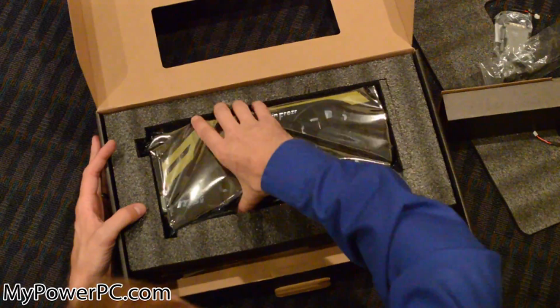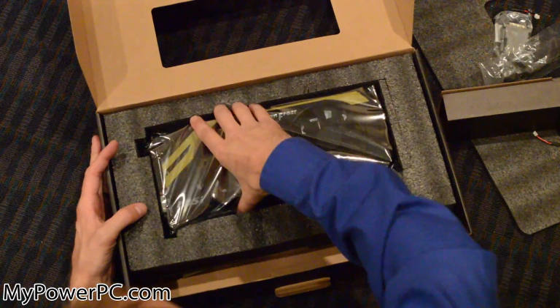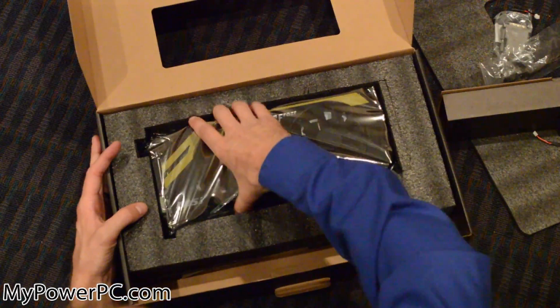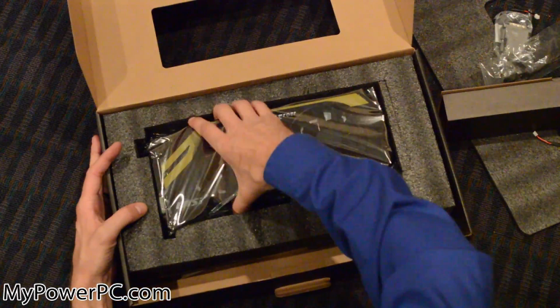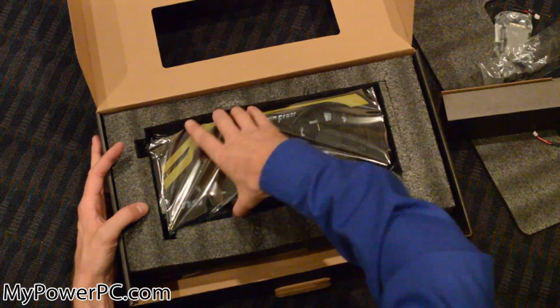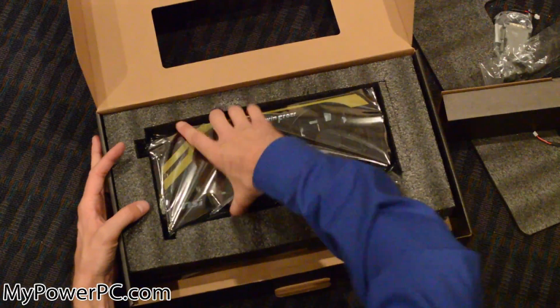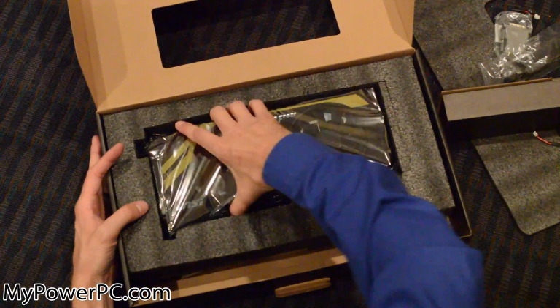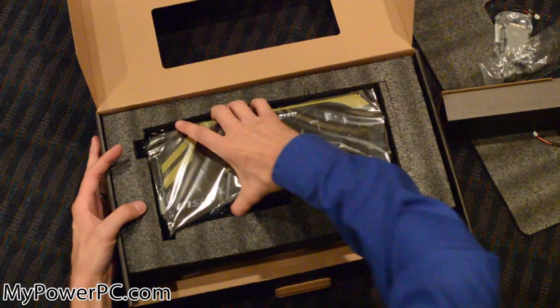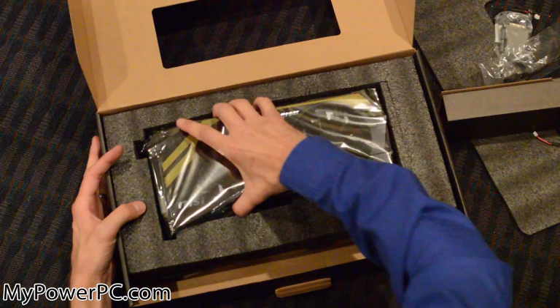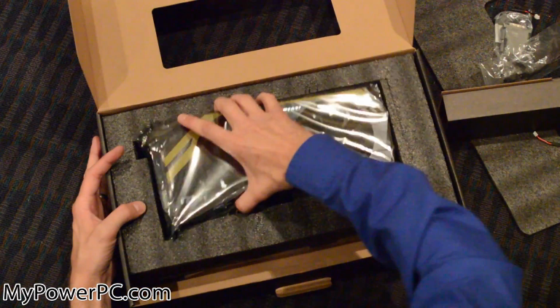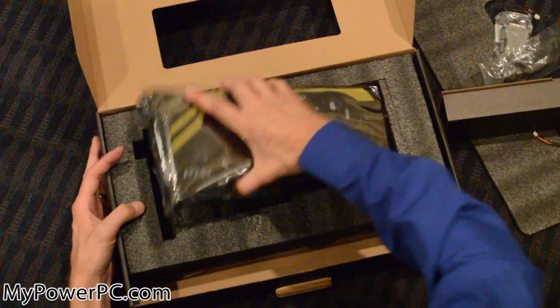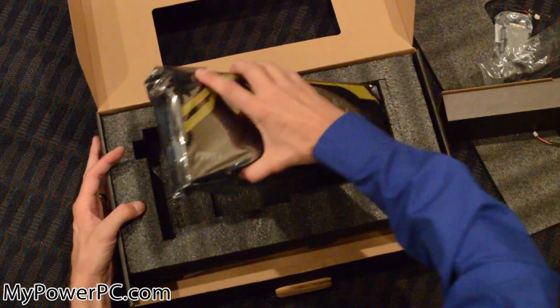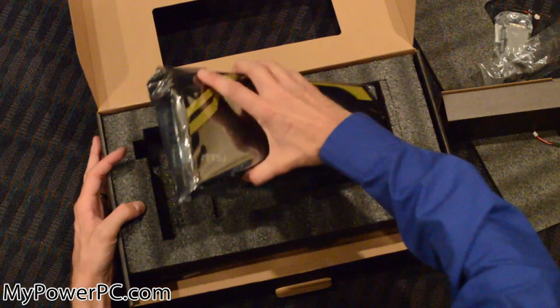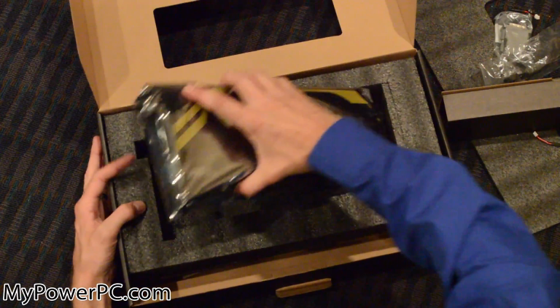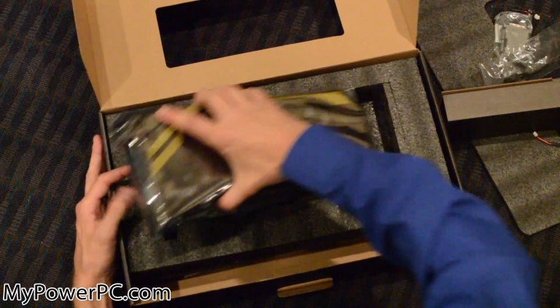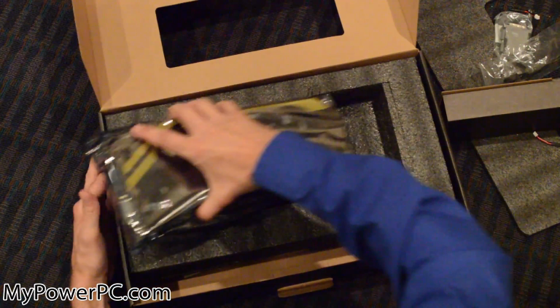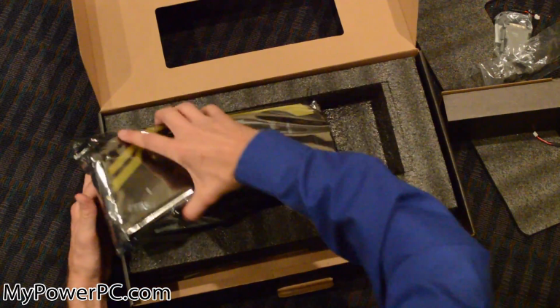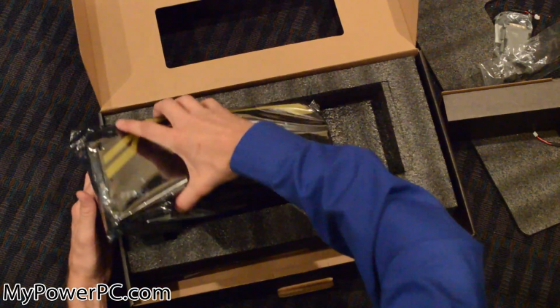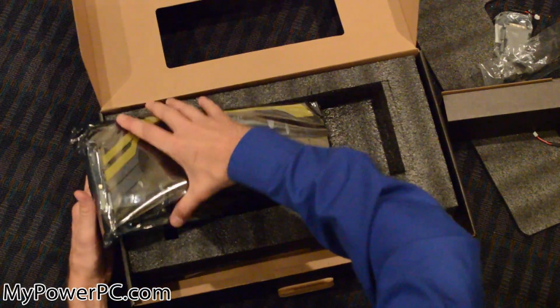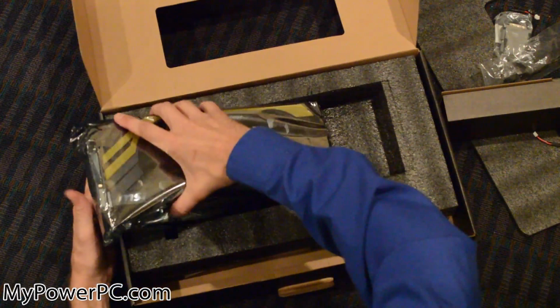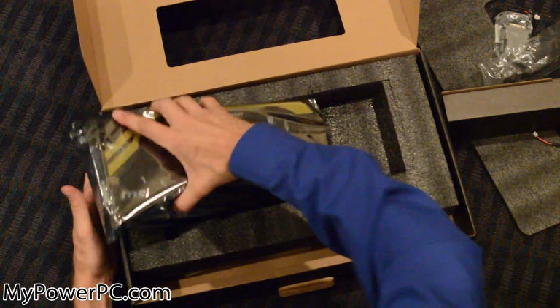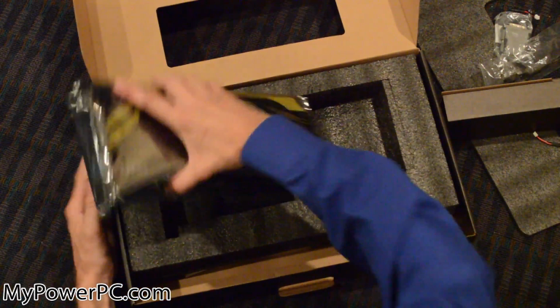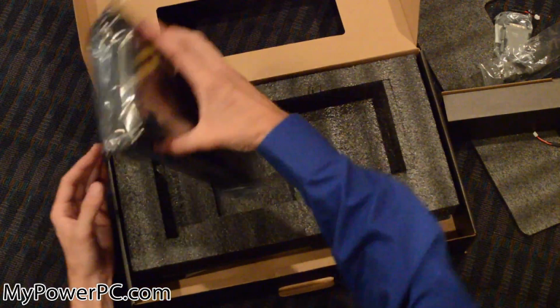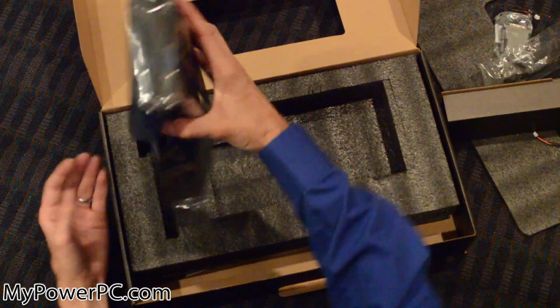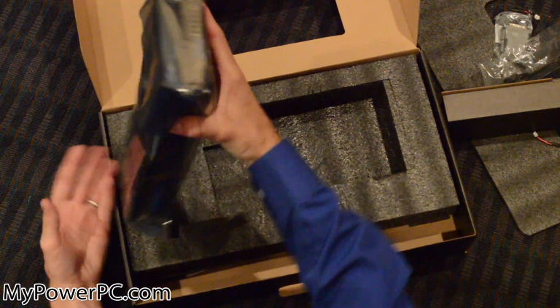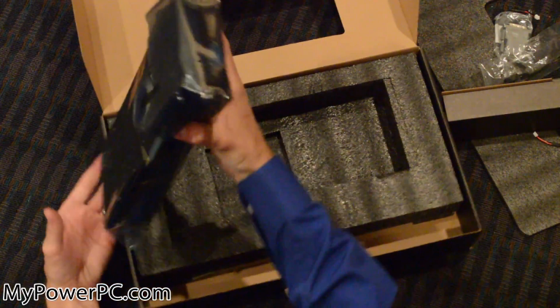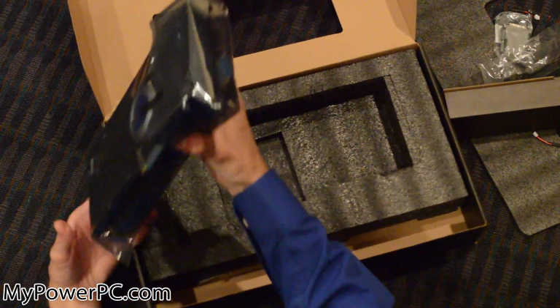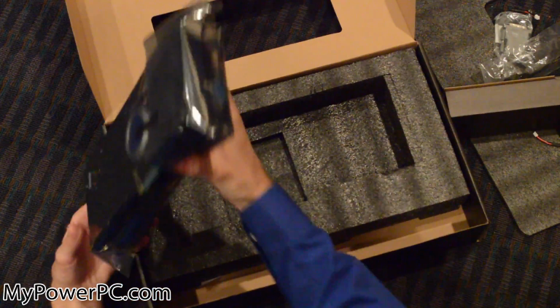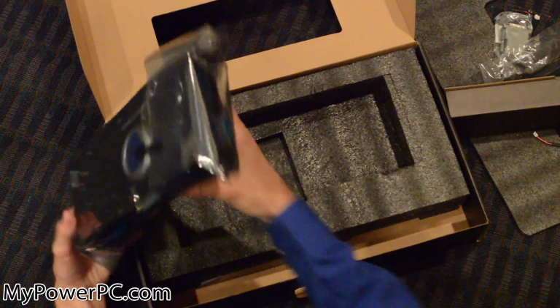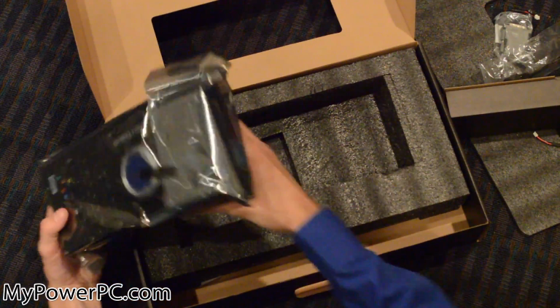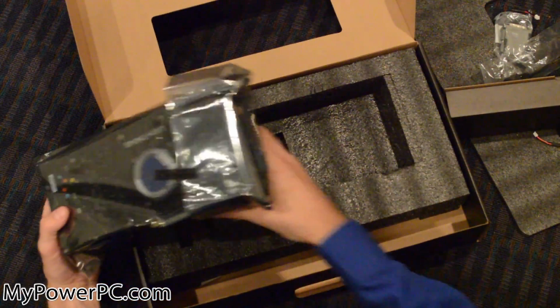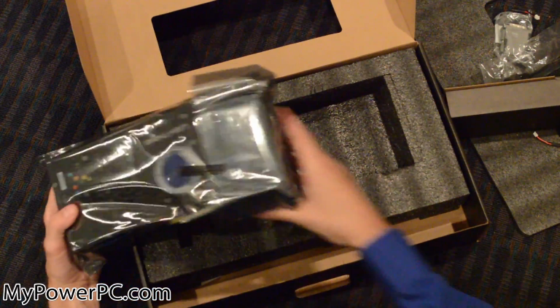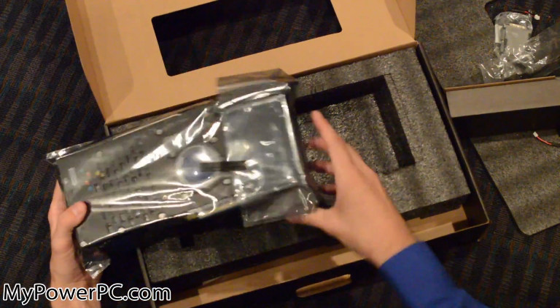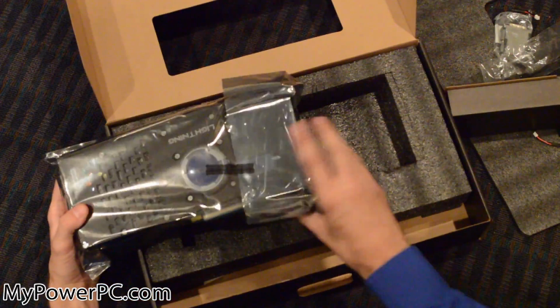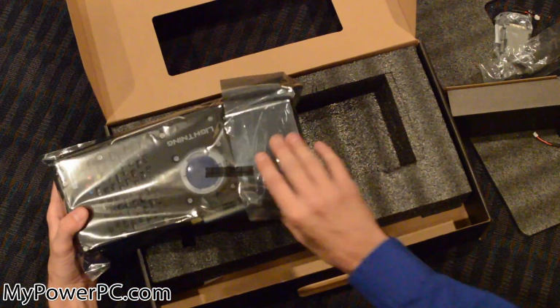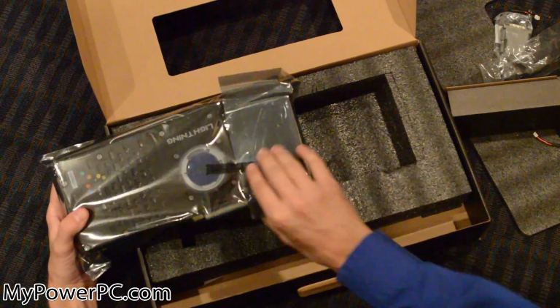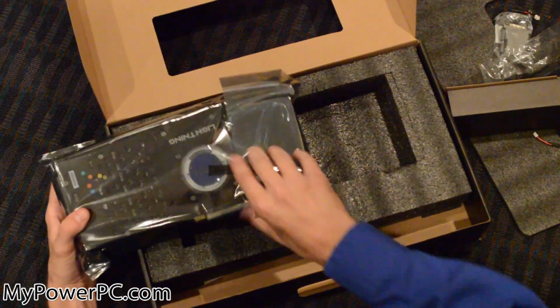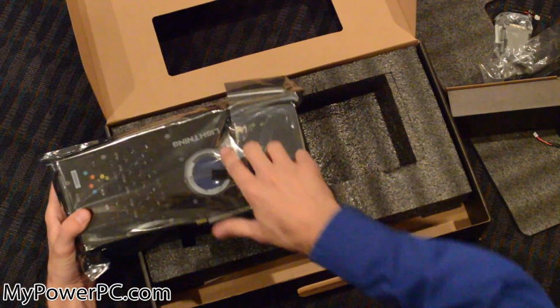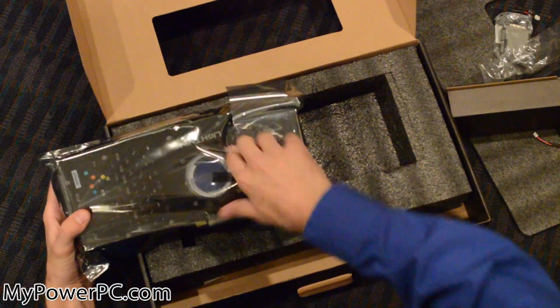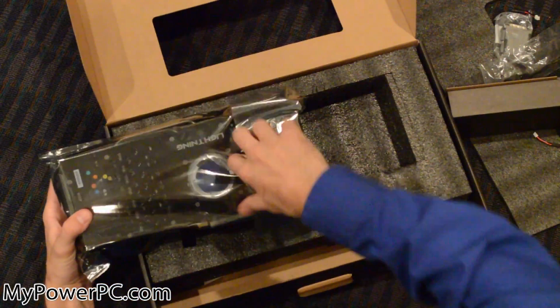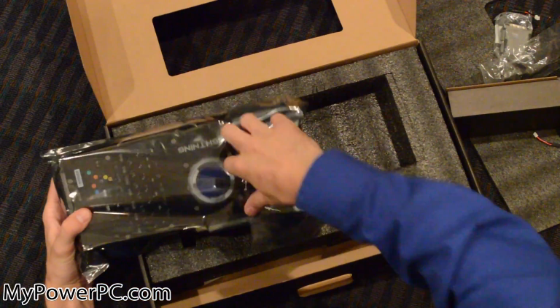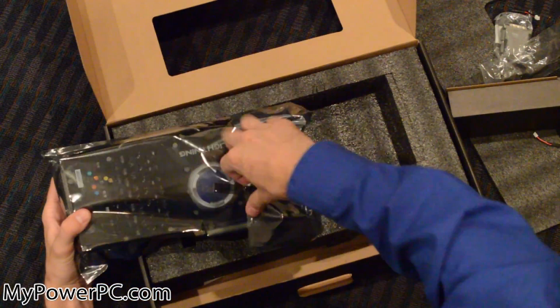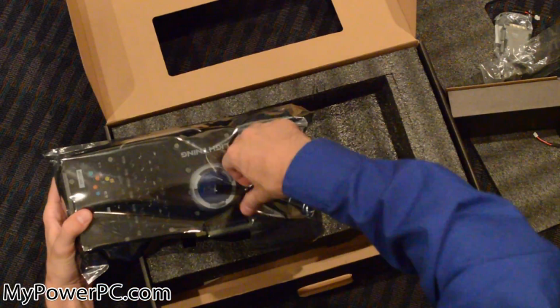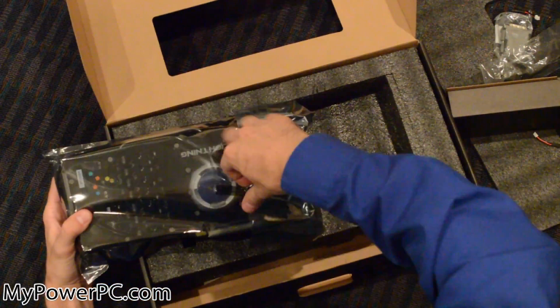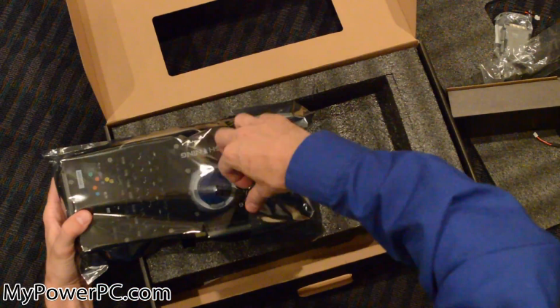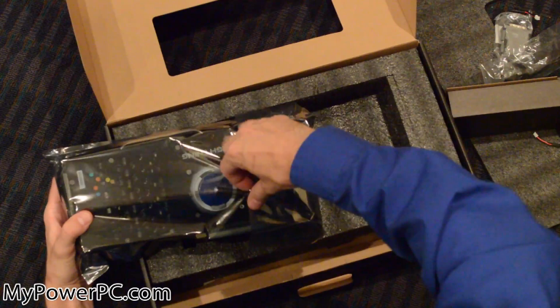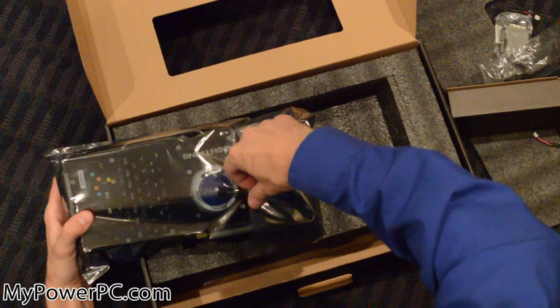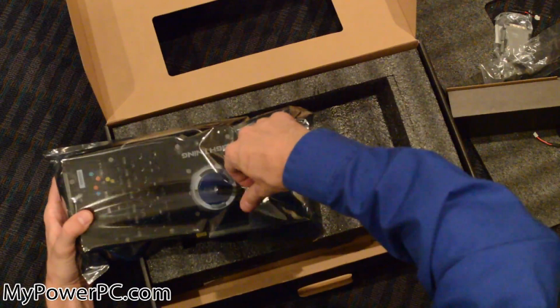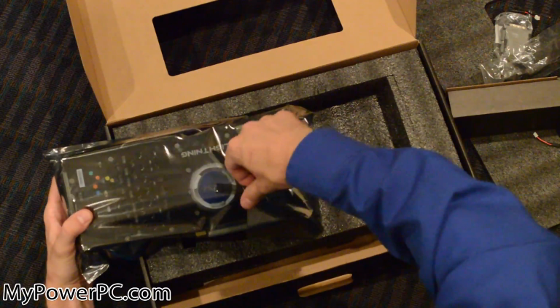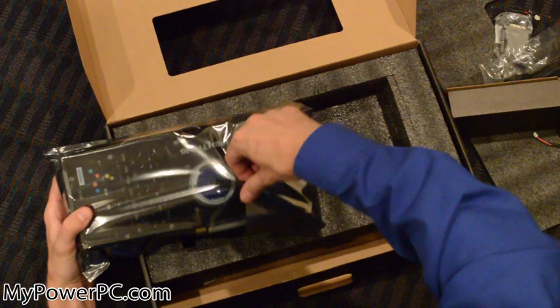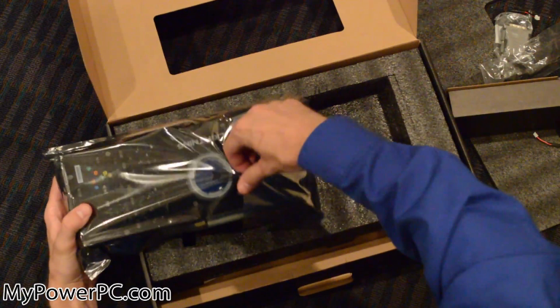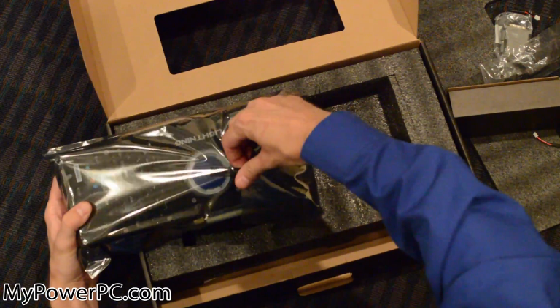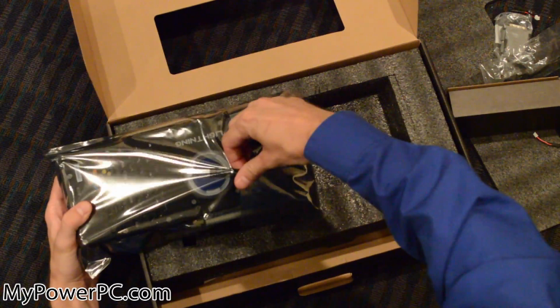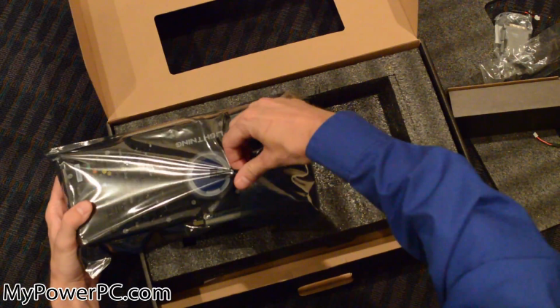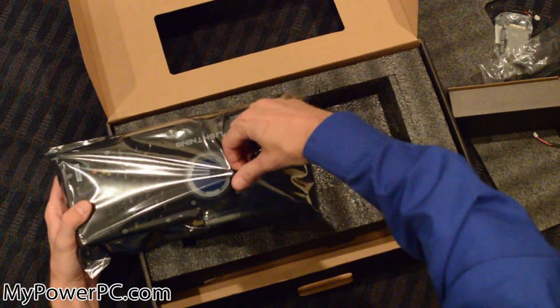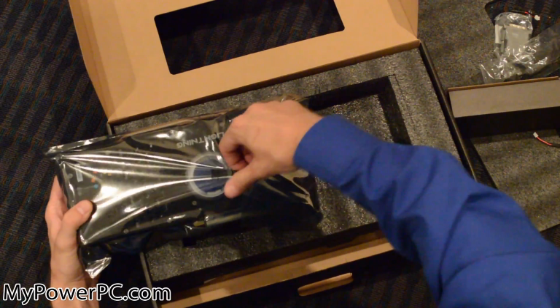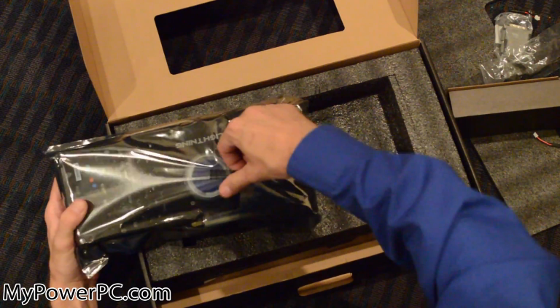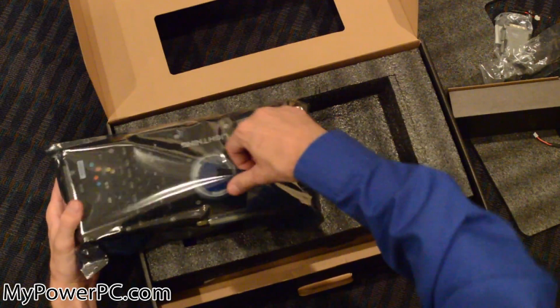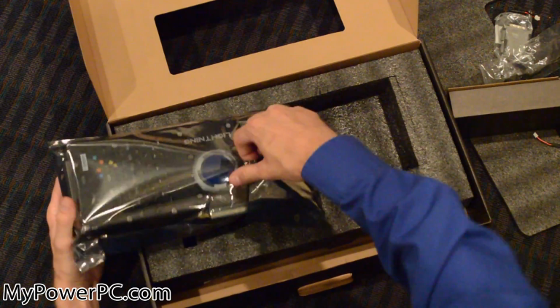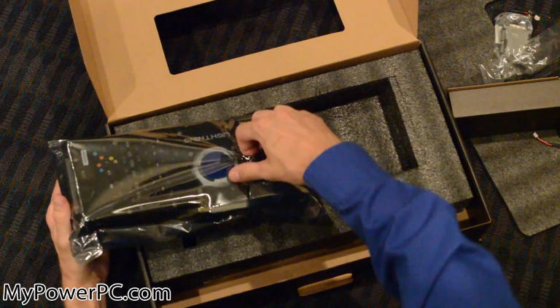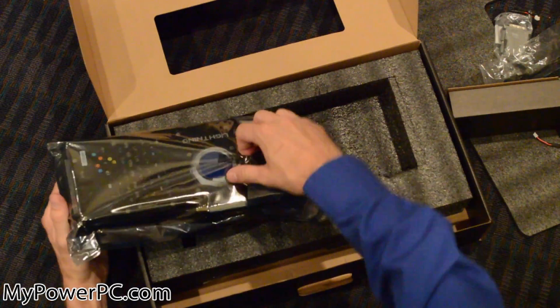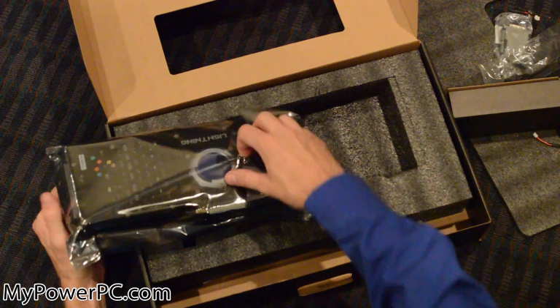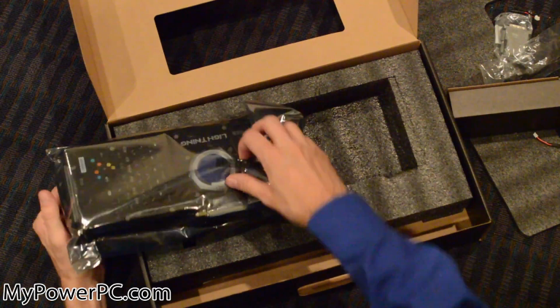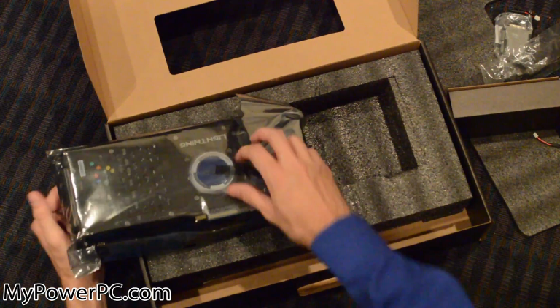Now to the beast here. Let's open this. This thing is just massive.